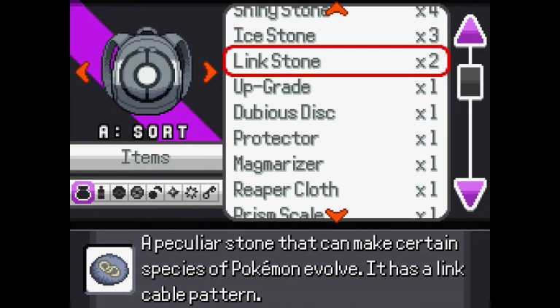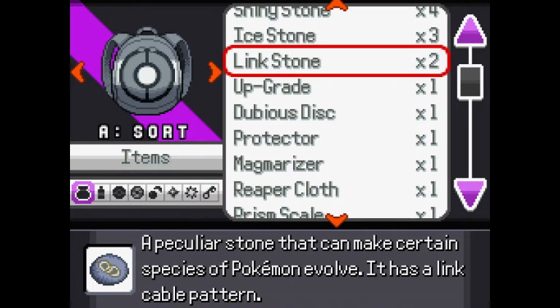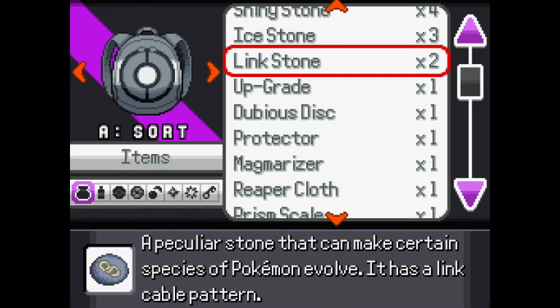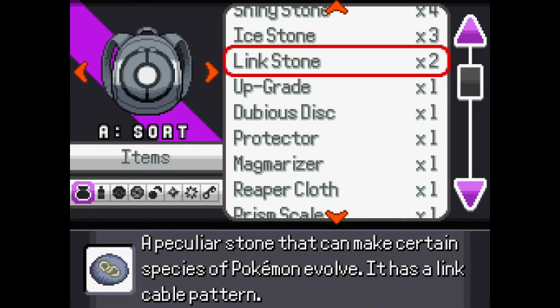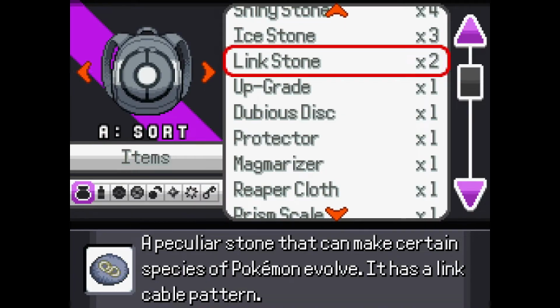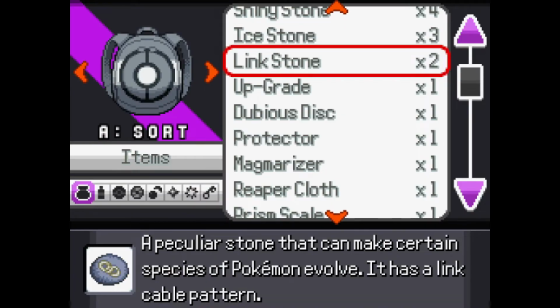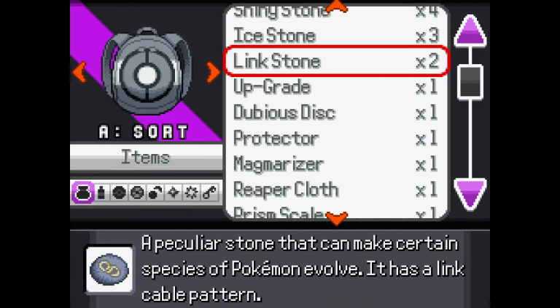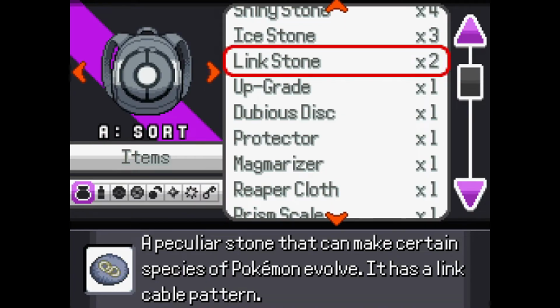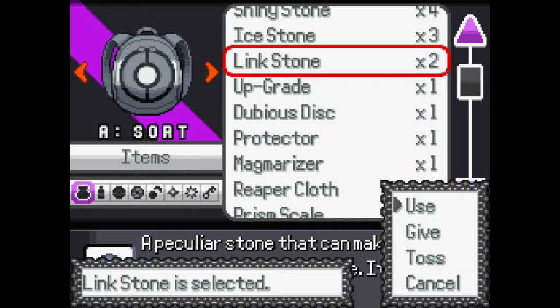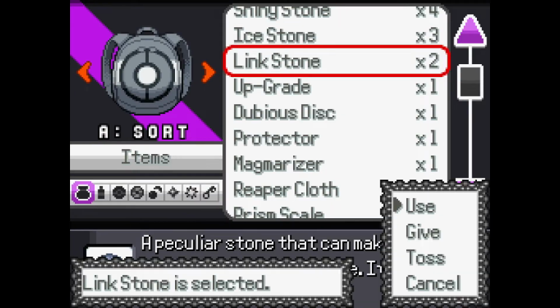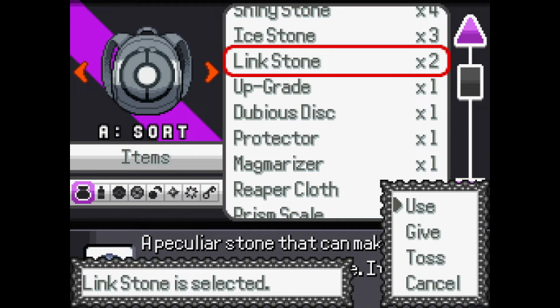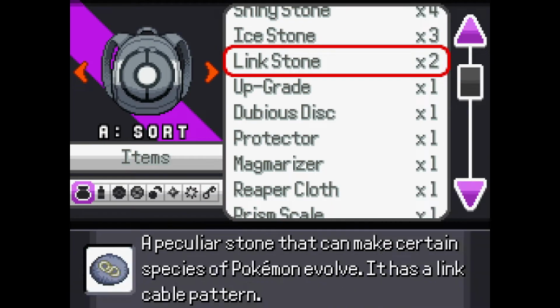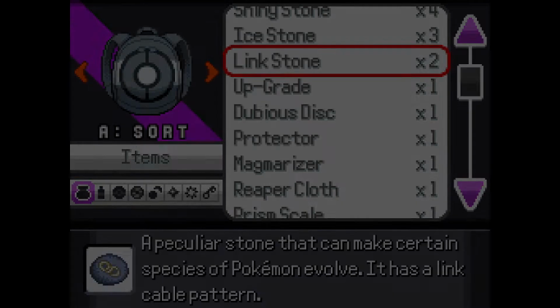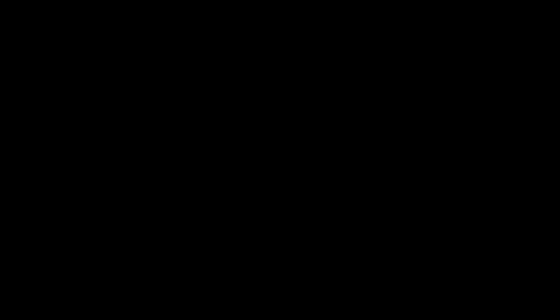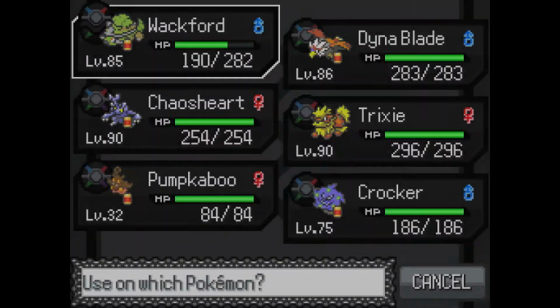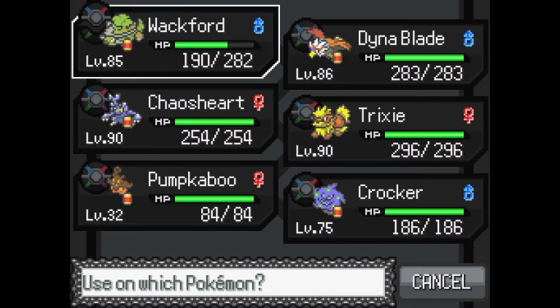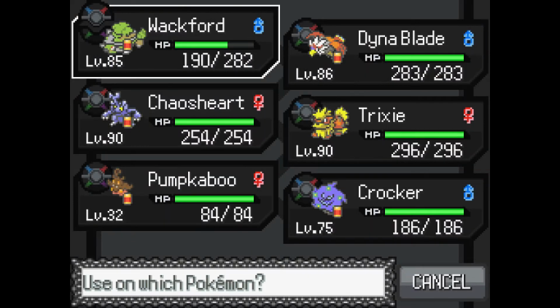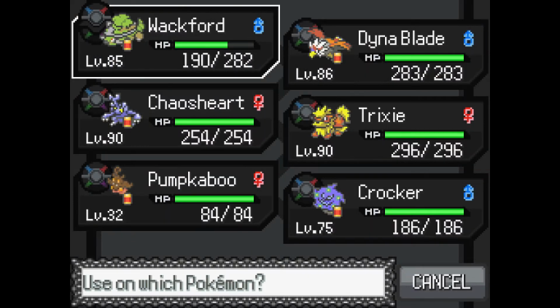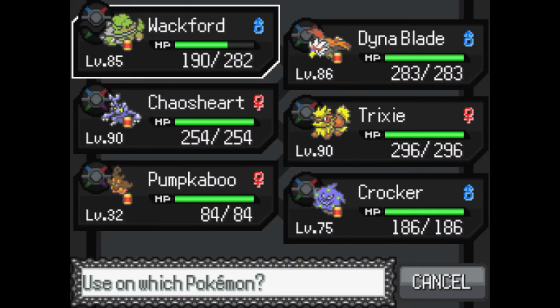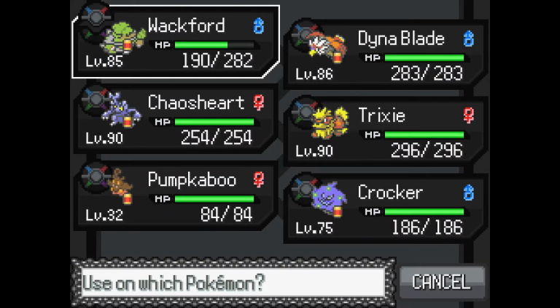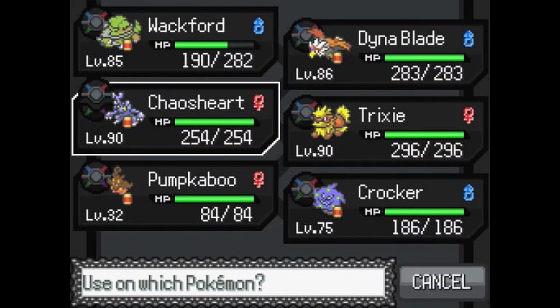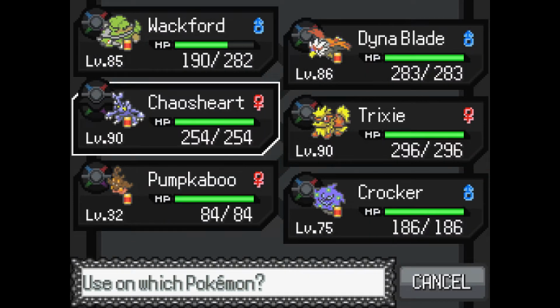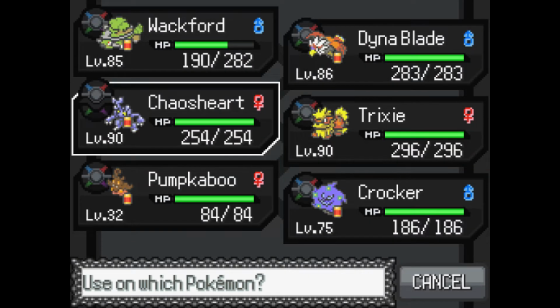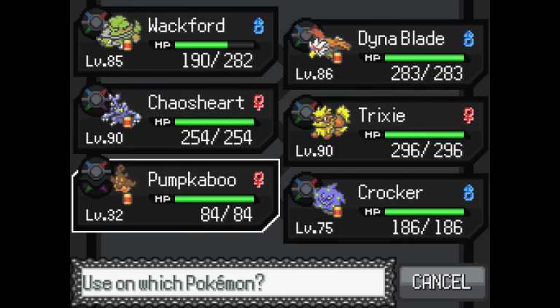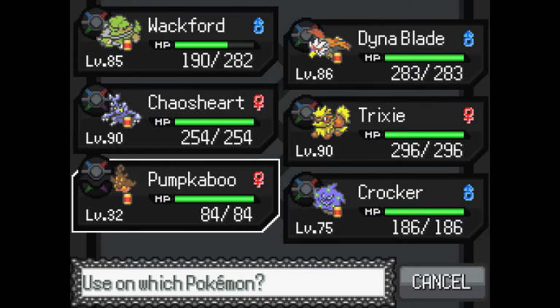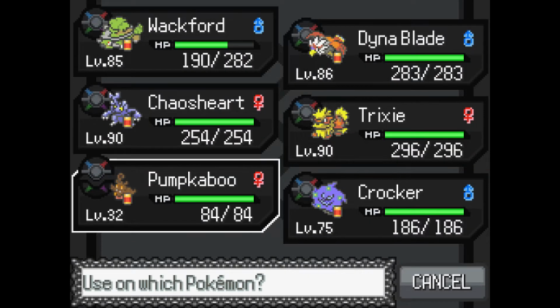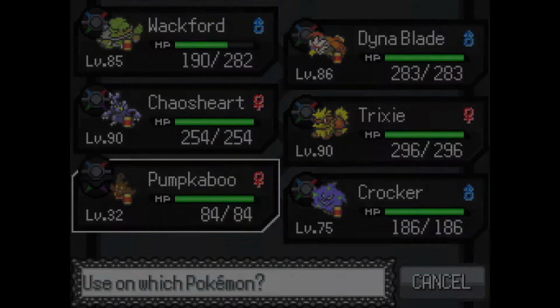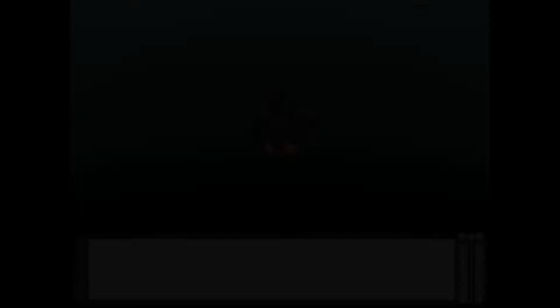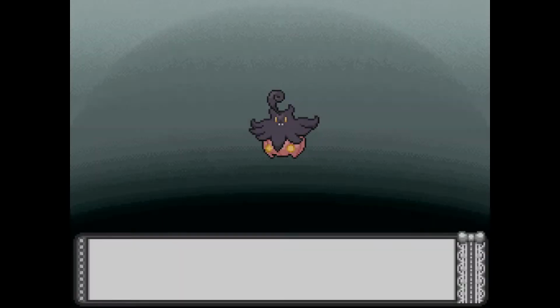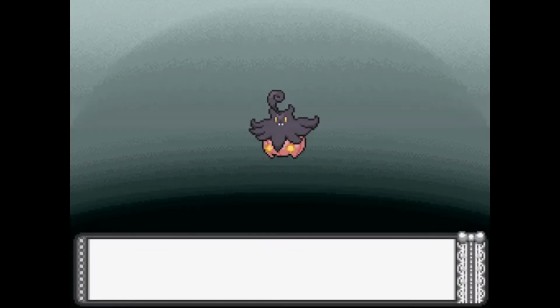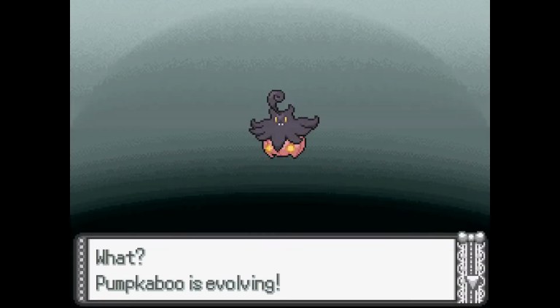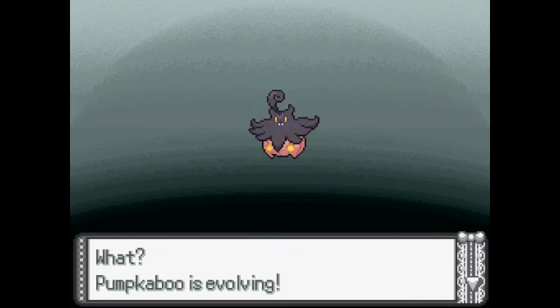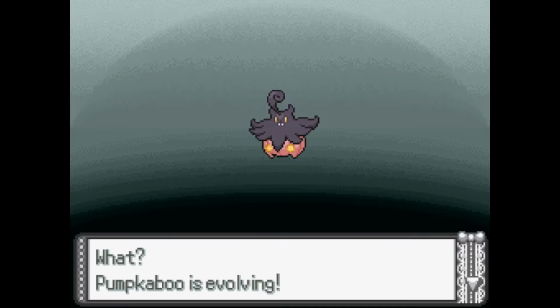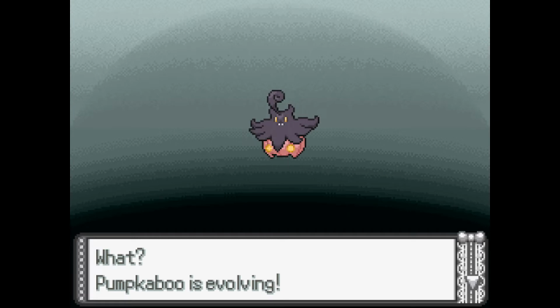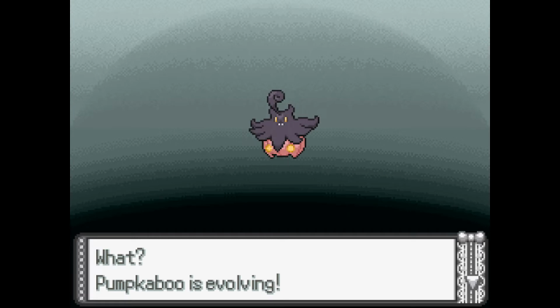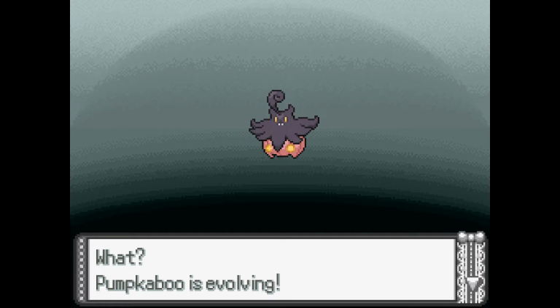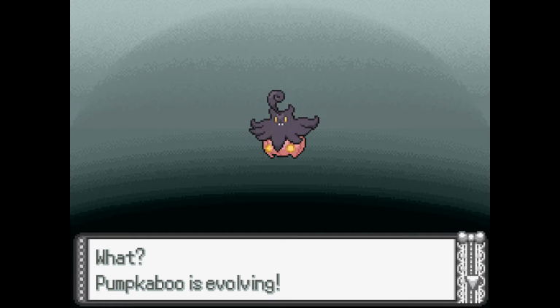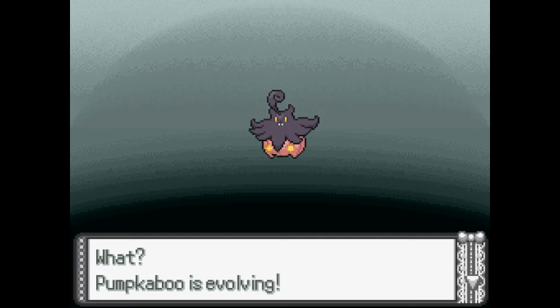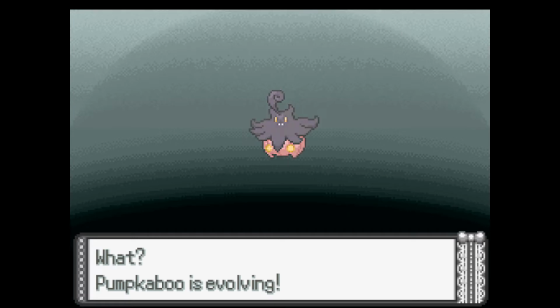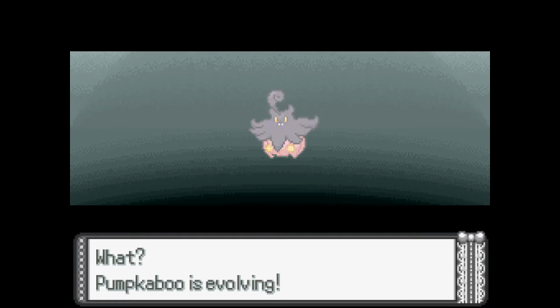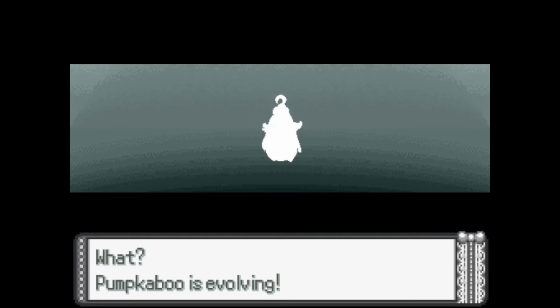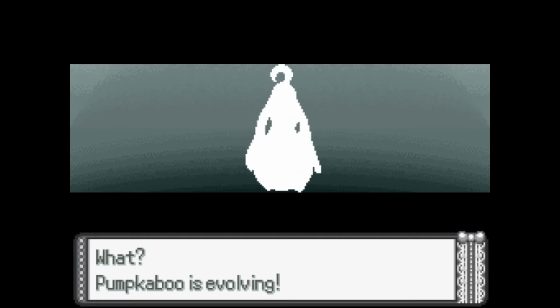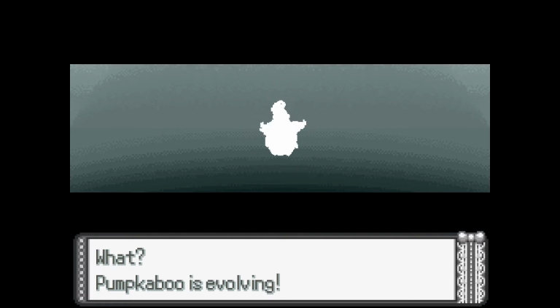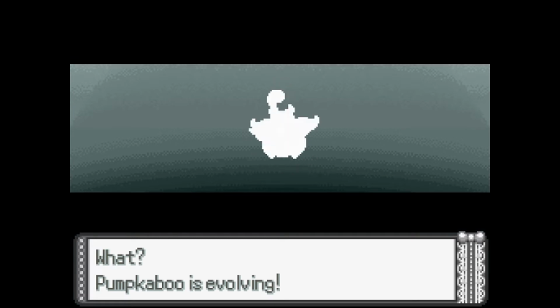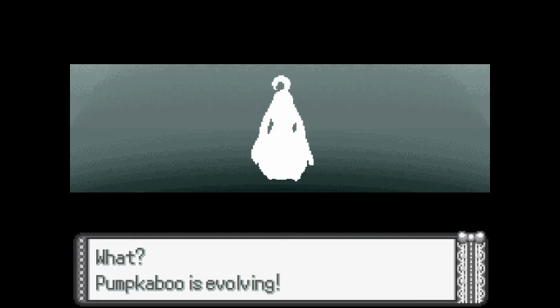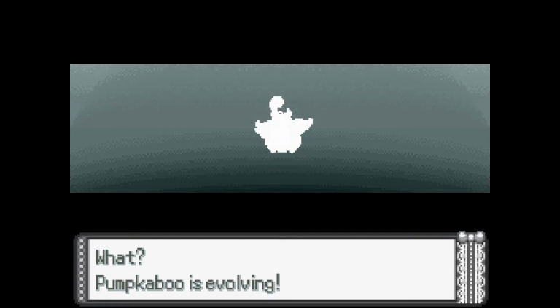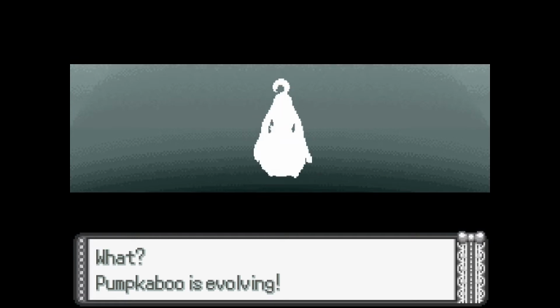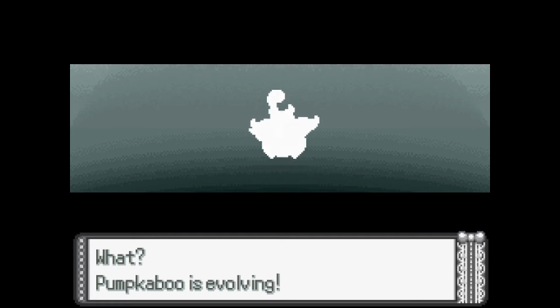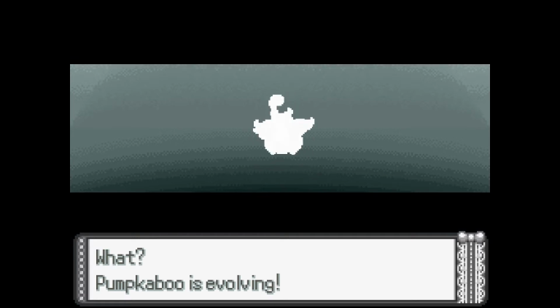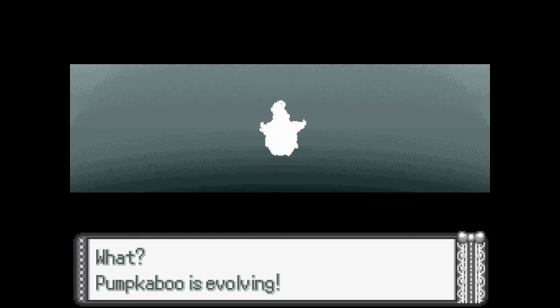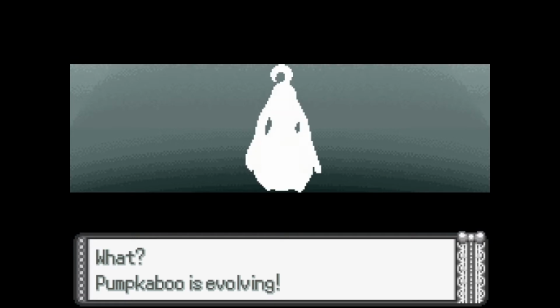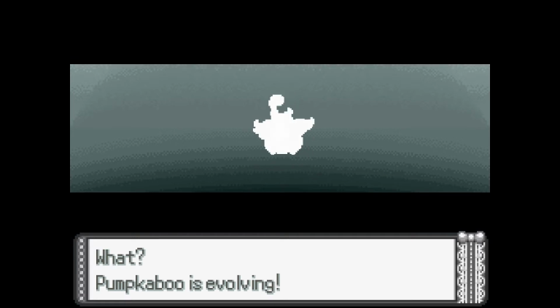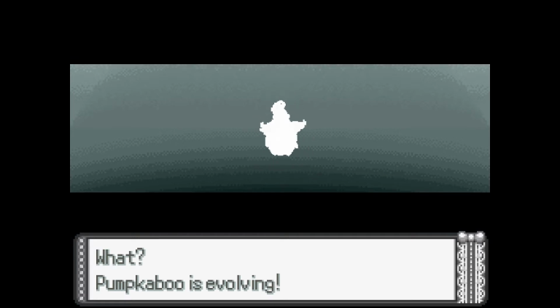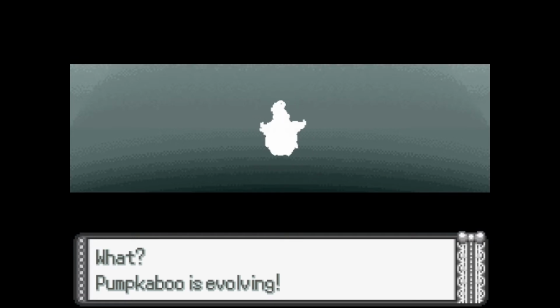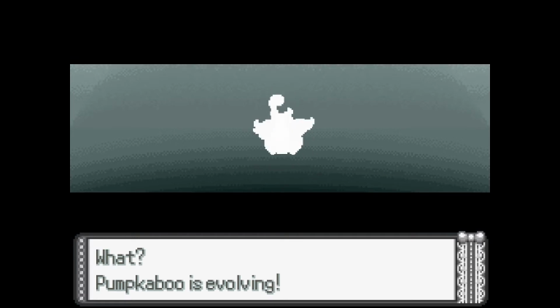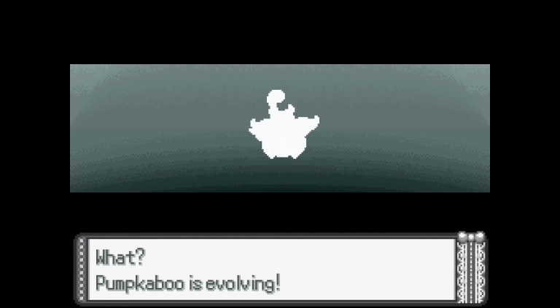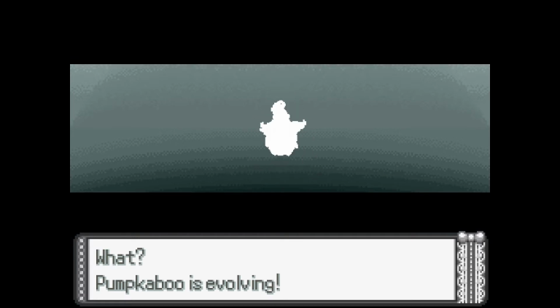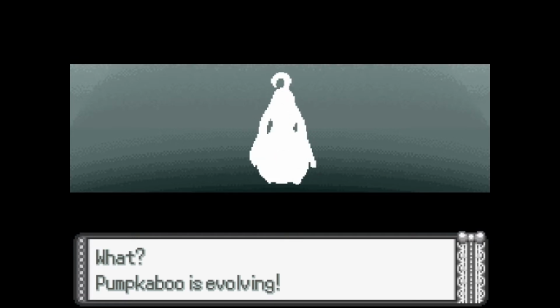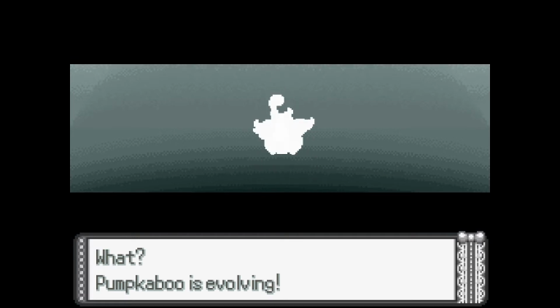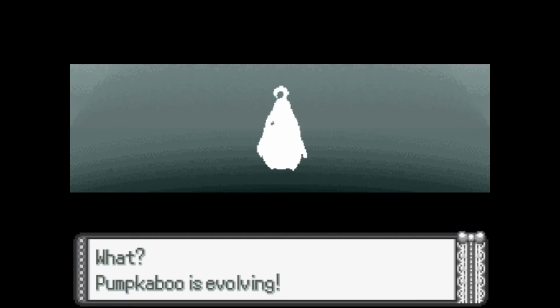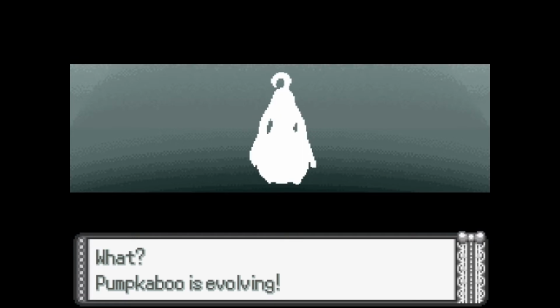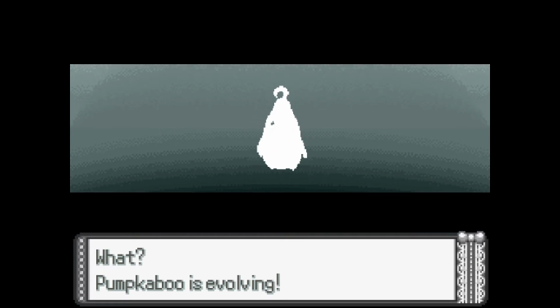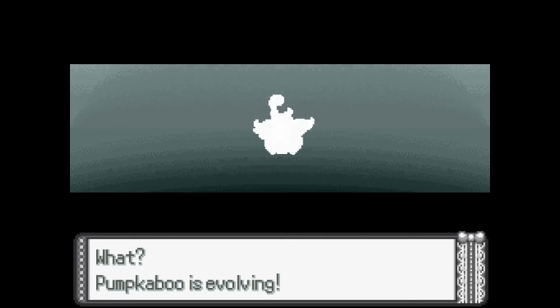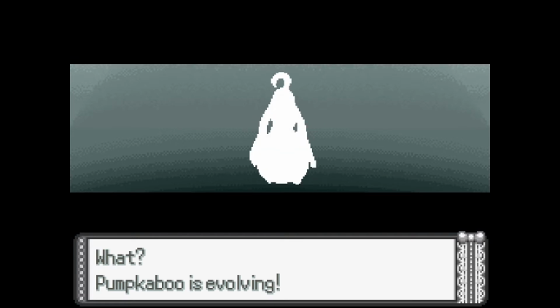I actually forgot — the way you evolve Pumpkaboo is through trading. So there we go. I can take the Exp. Share off of him.